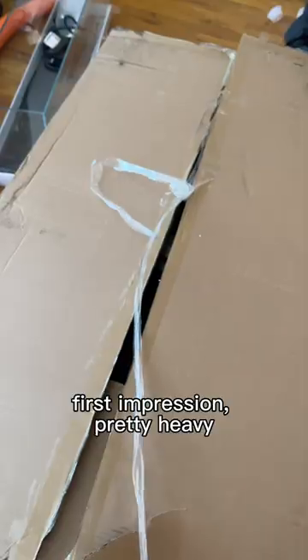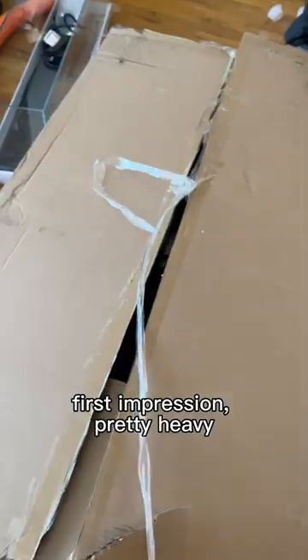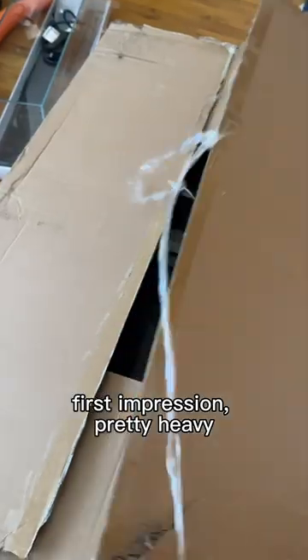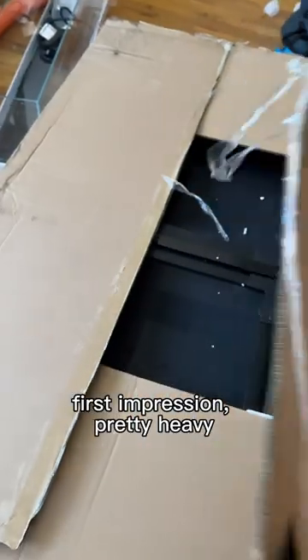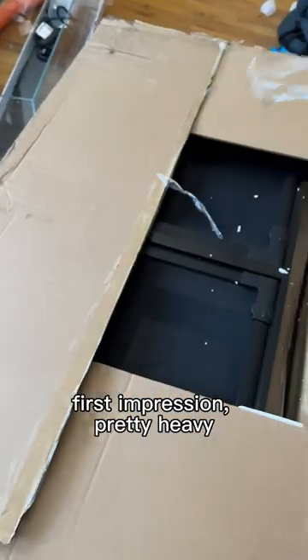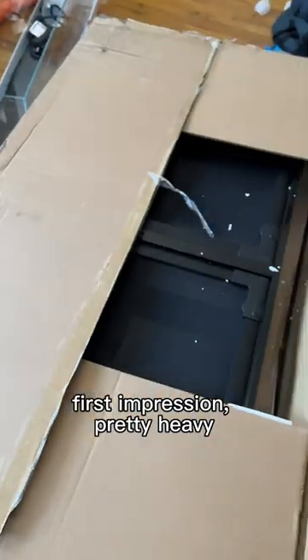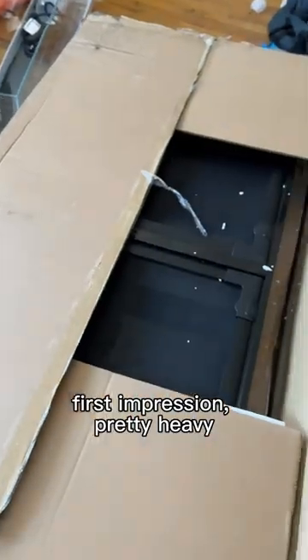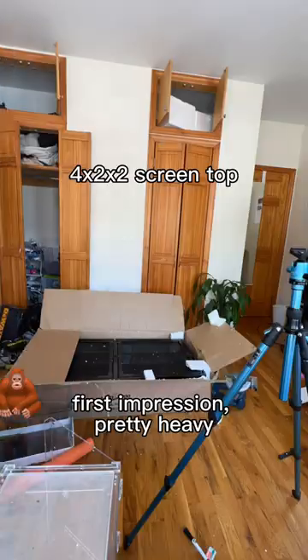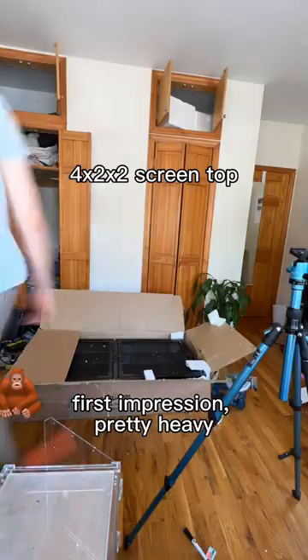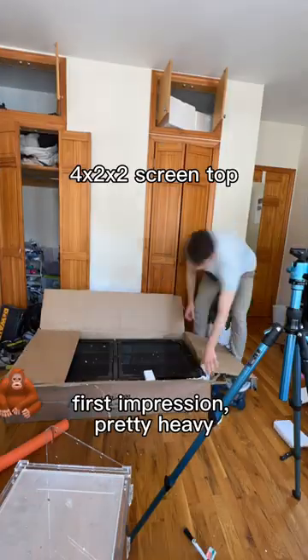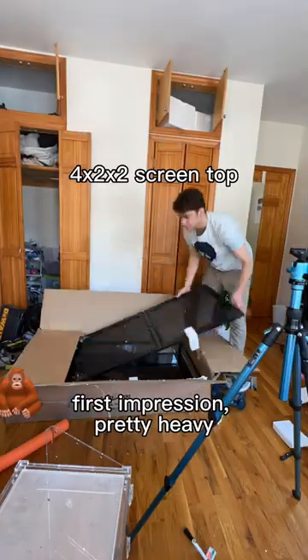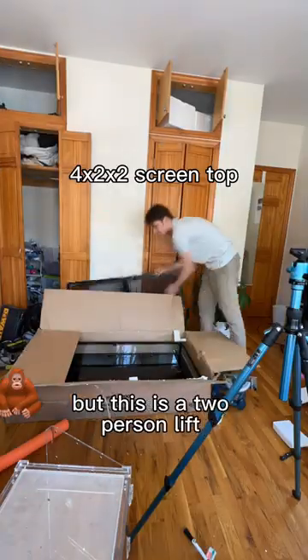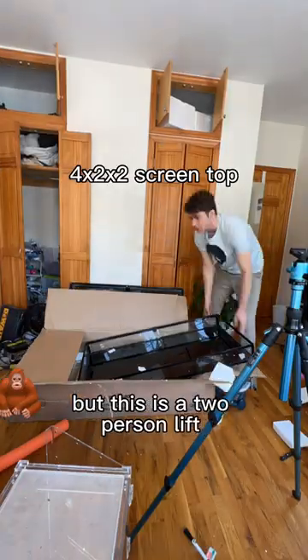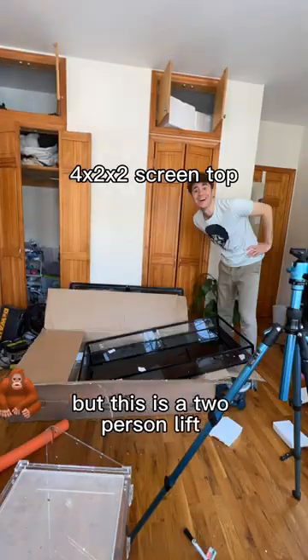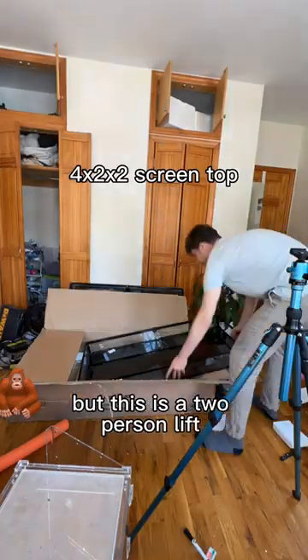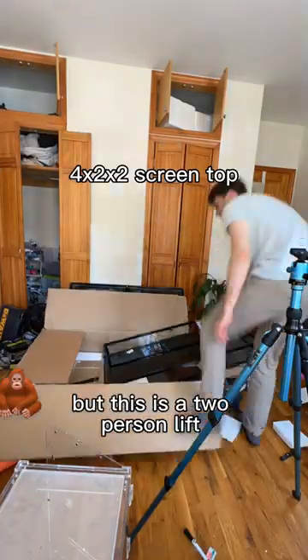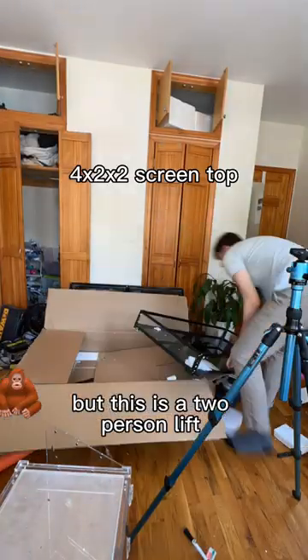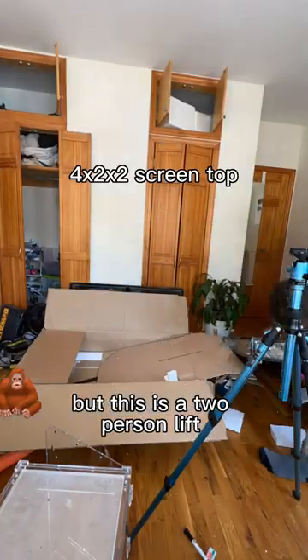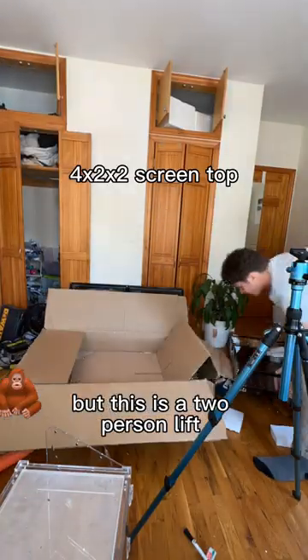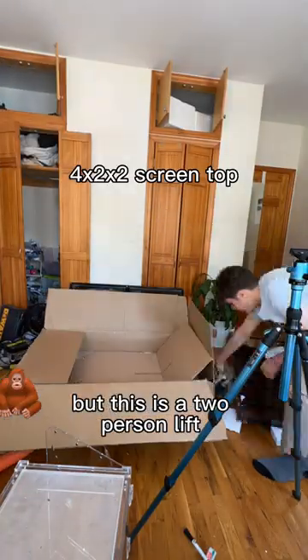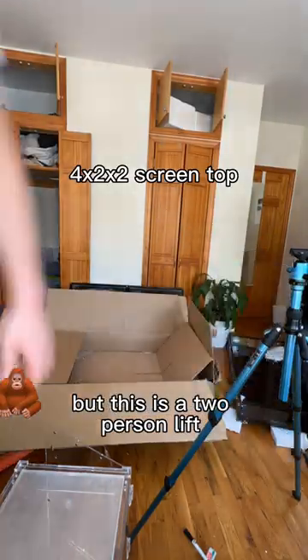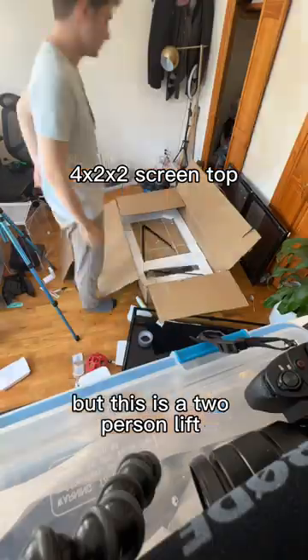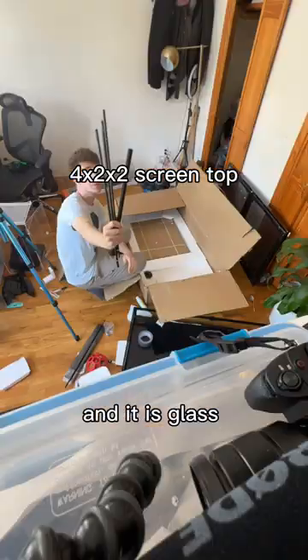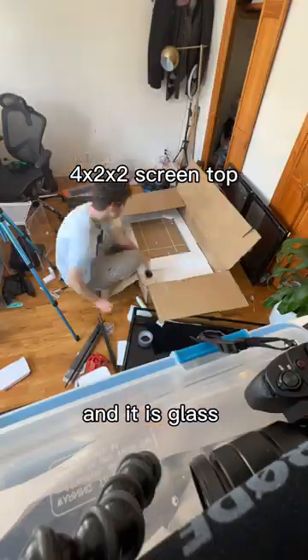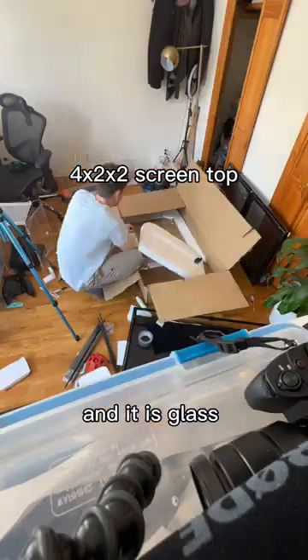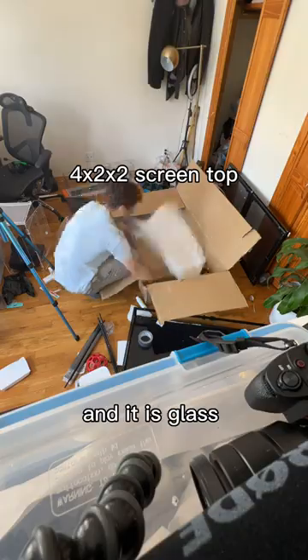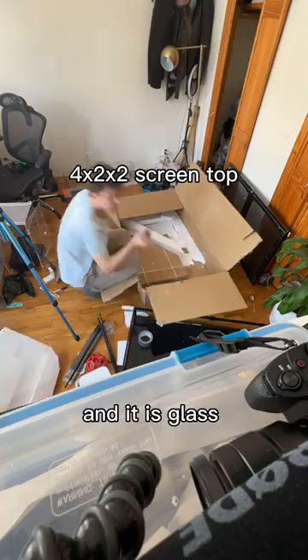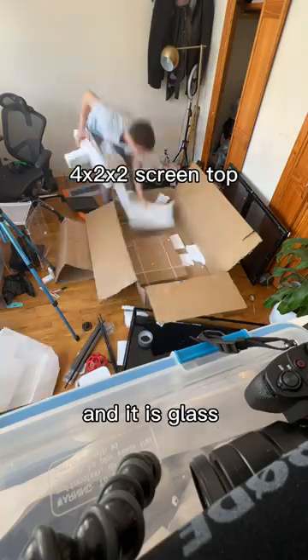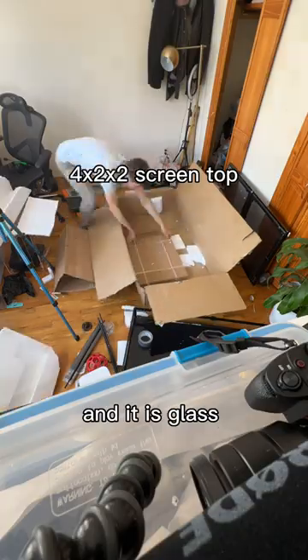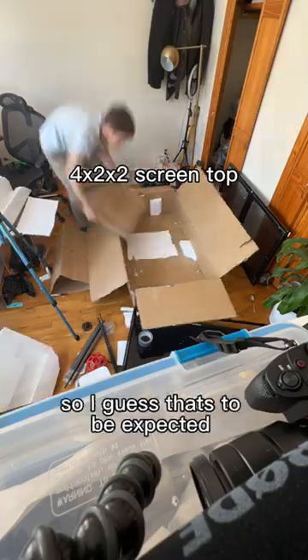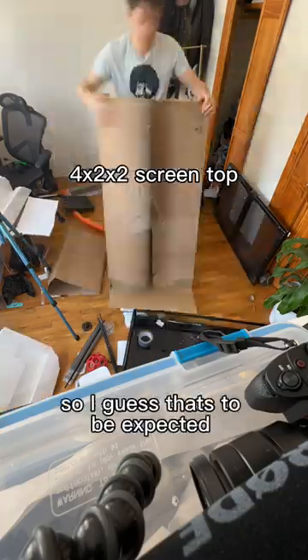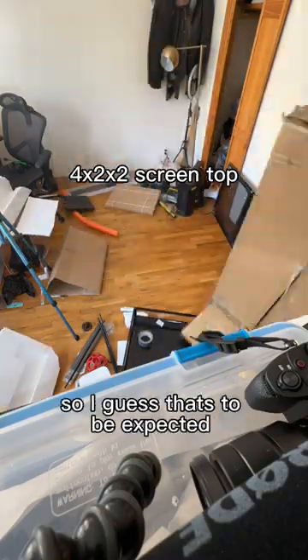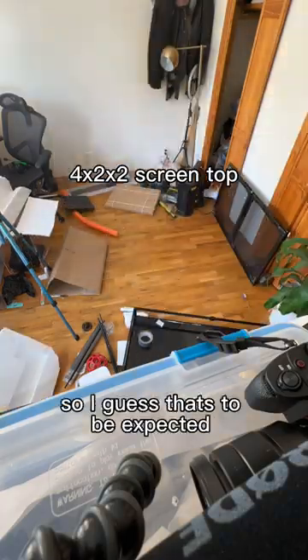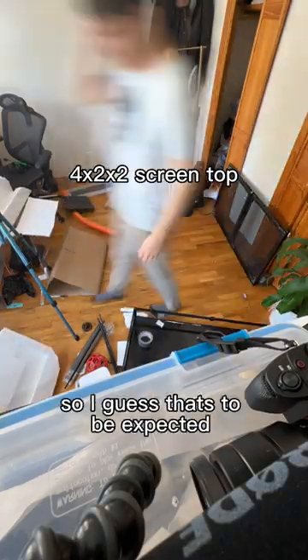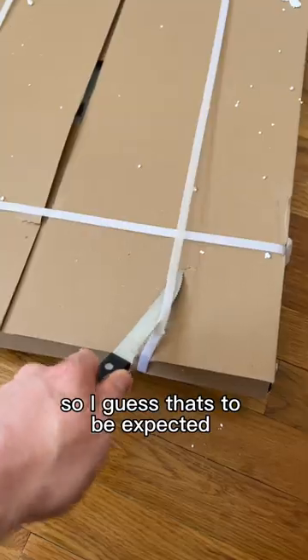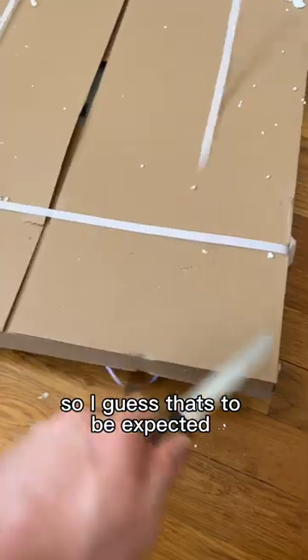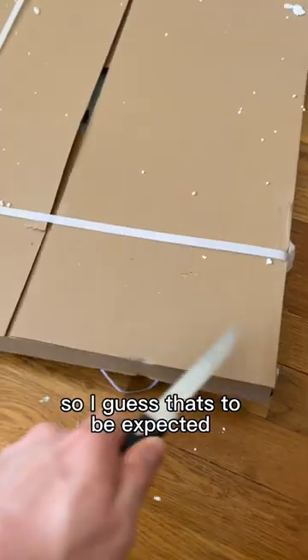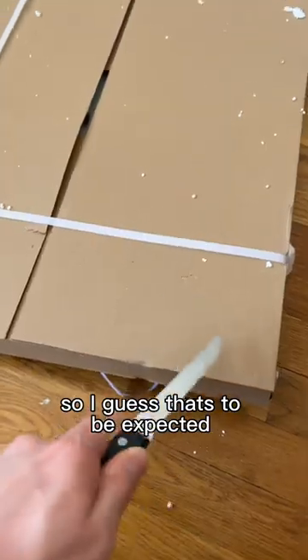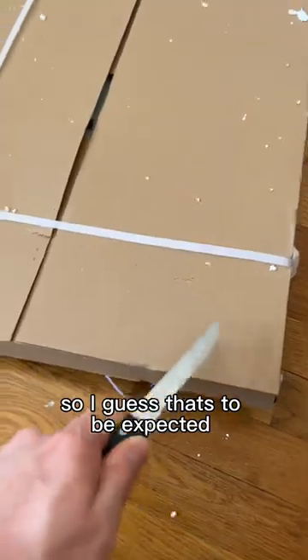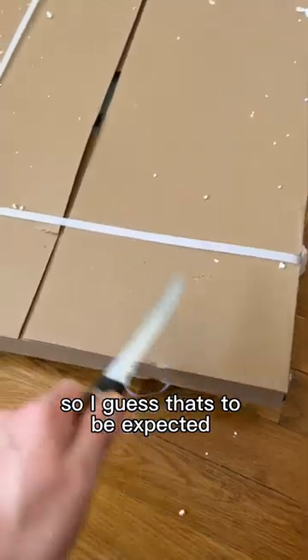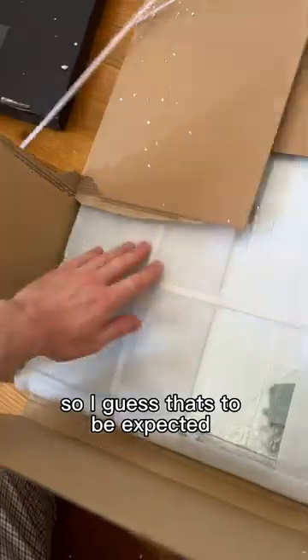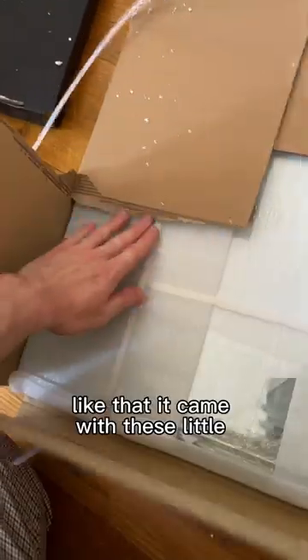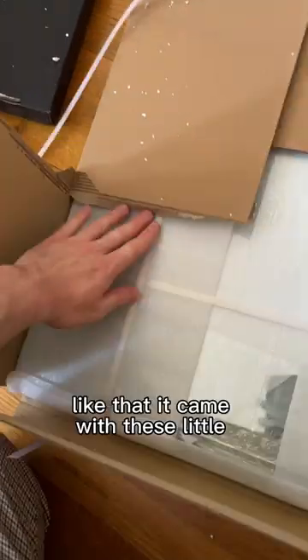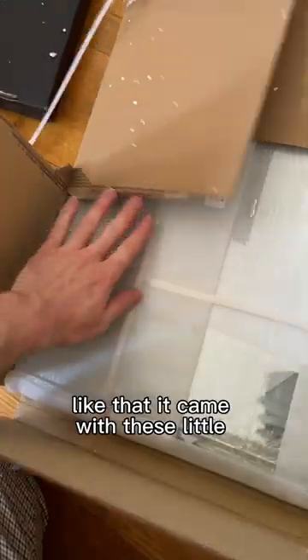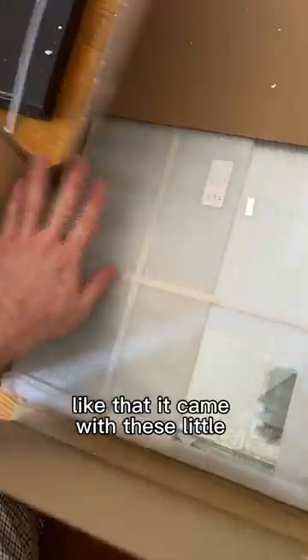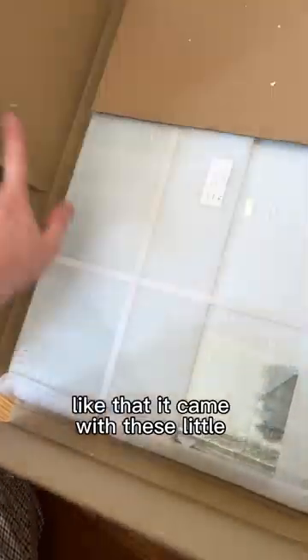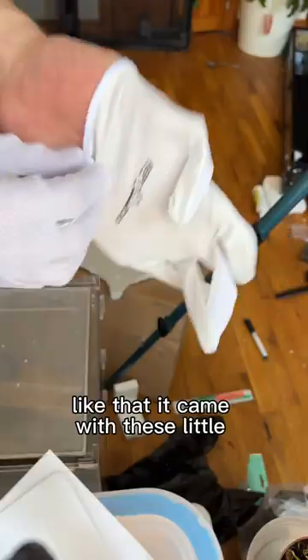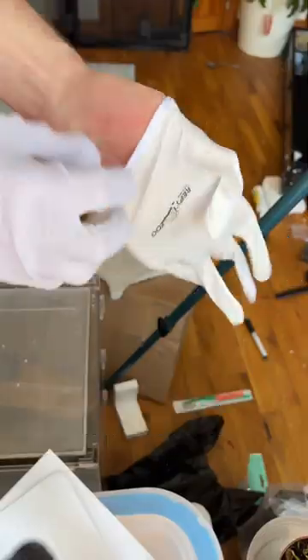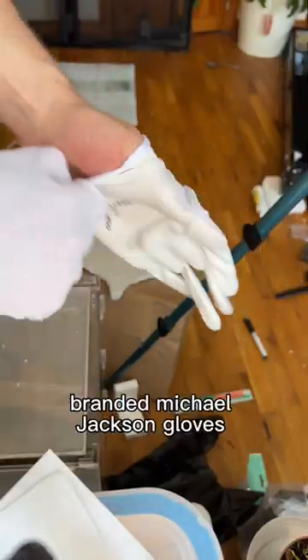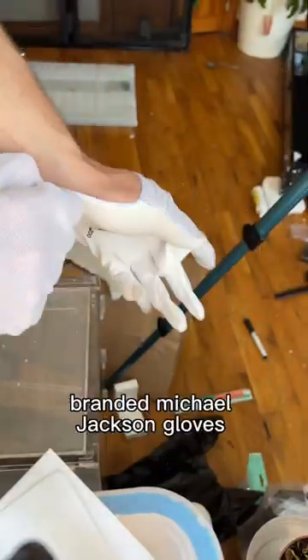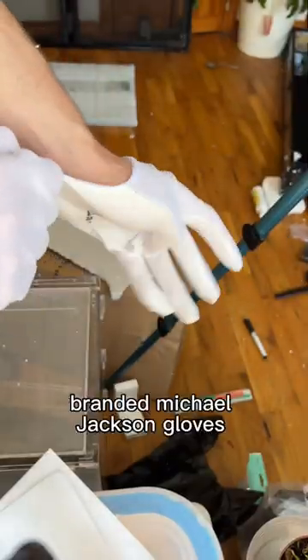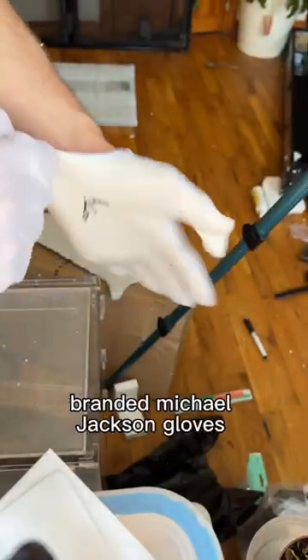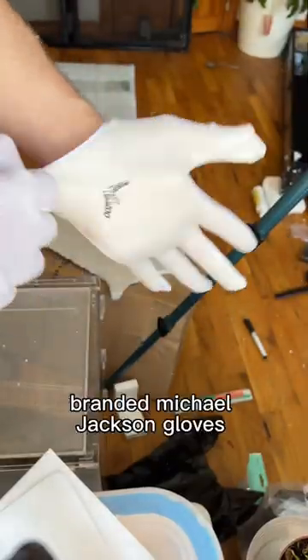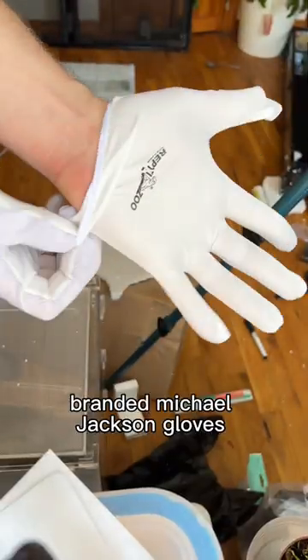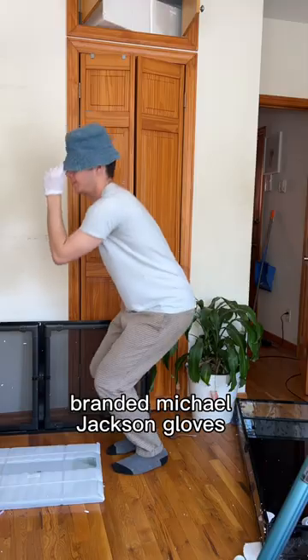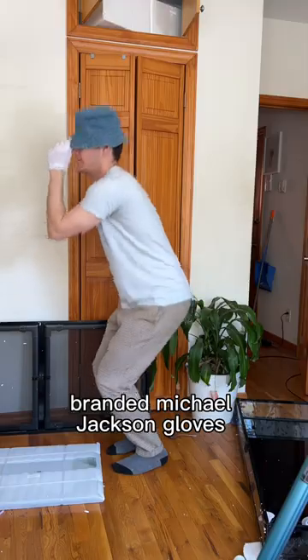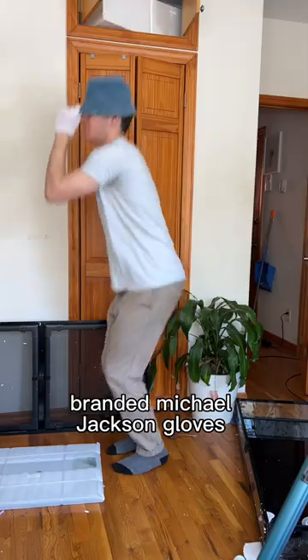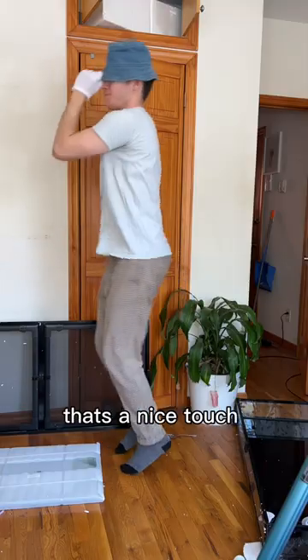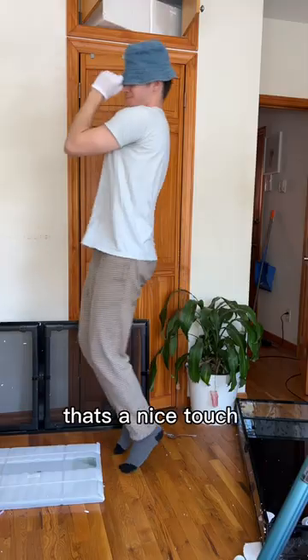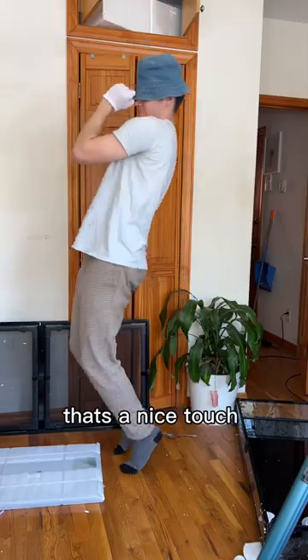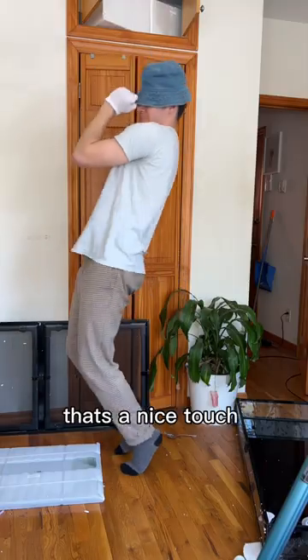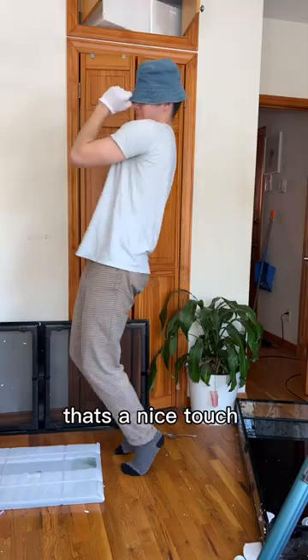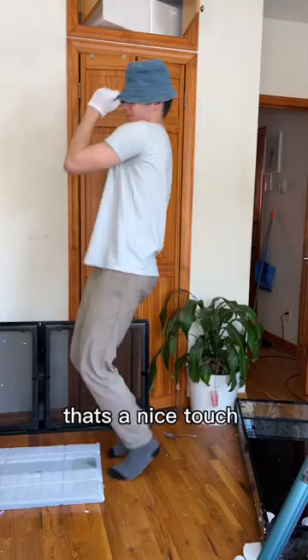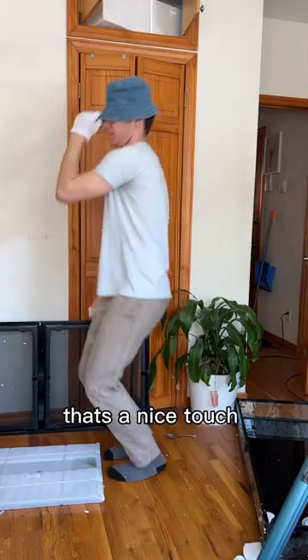First impression: pretty heavy, but this is a two-person lift and it is glass, so I guess that's to be expected. It came with these little branded Michael Jackson gloves, so that's a nice touch.